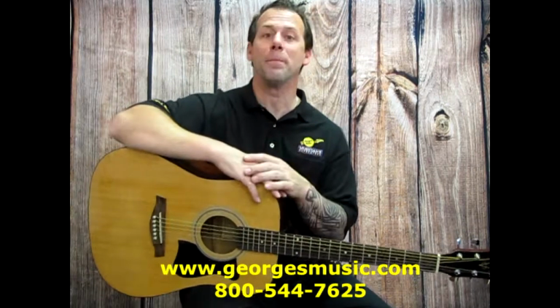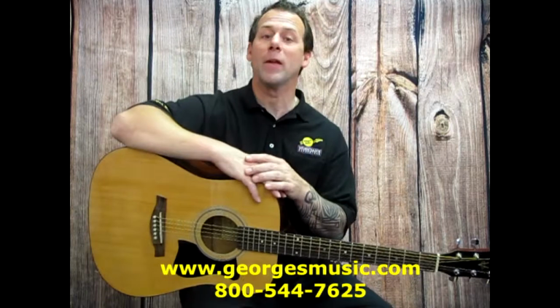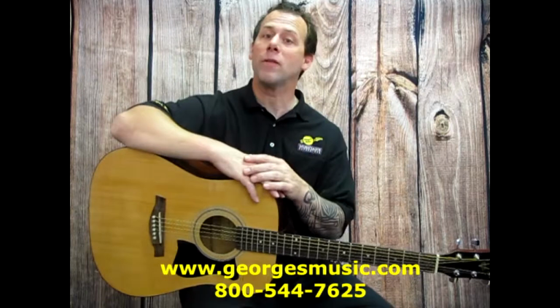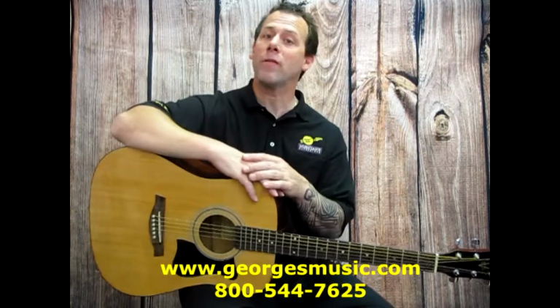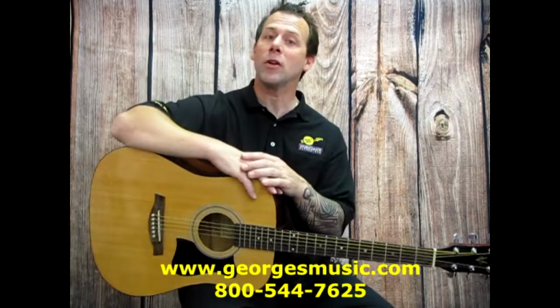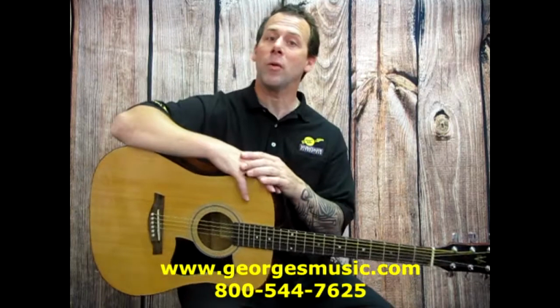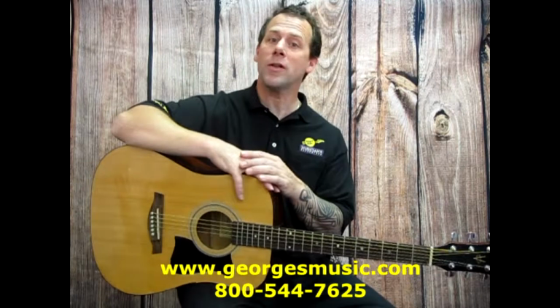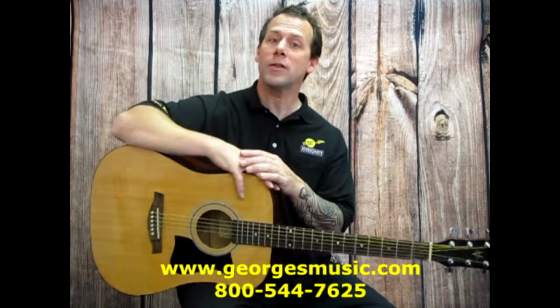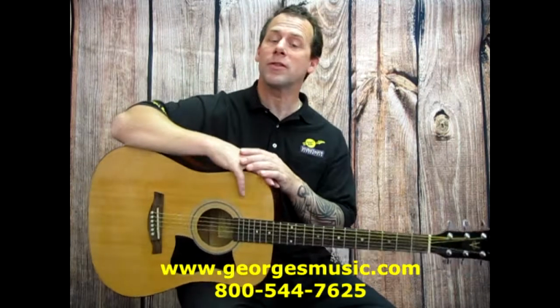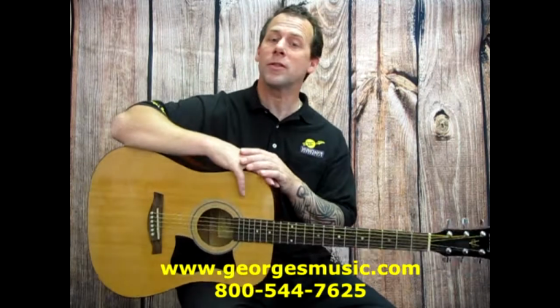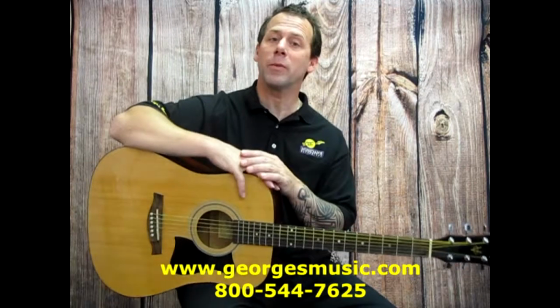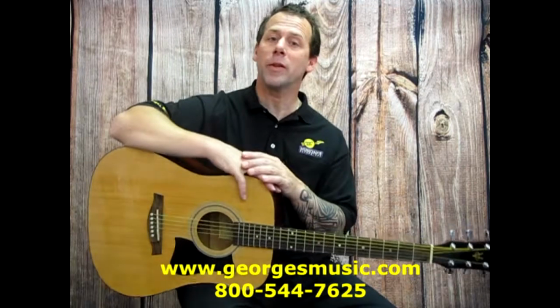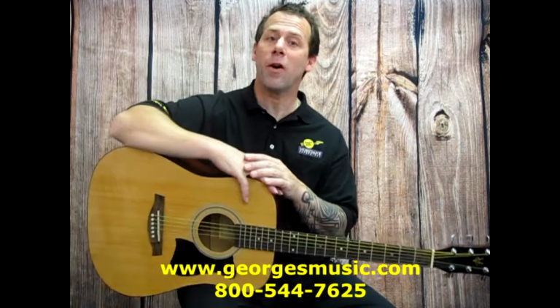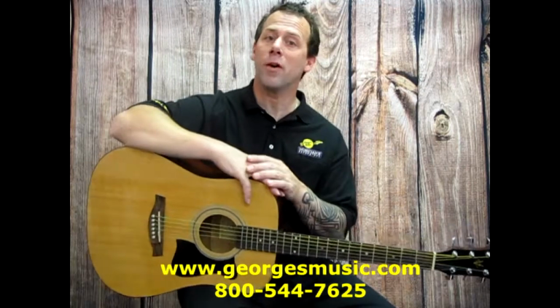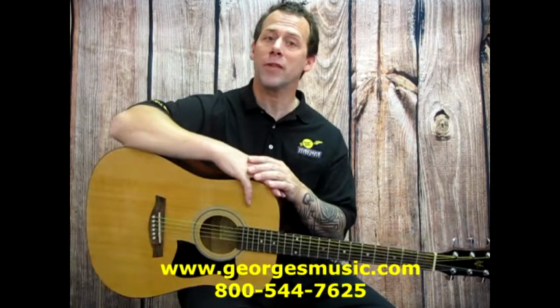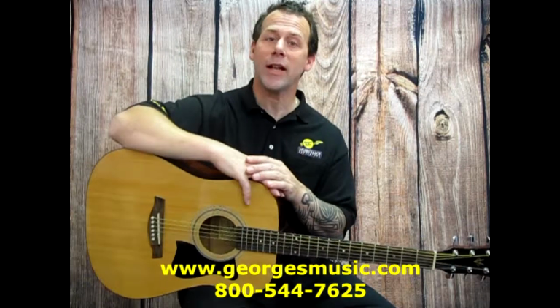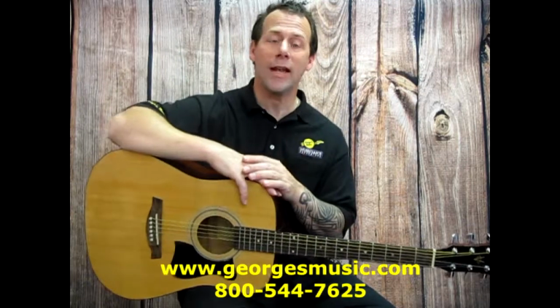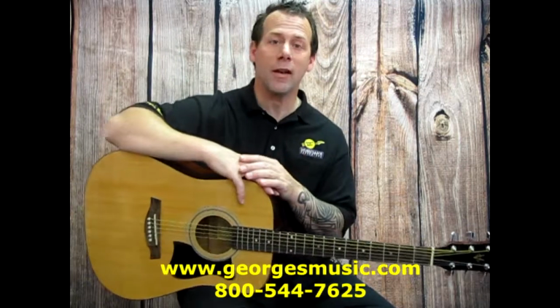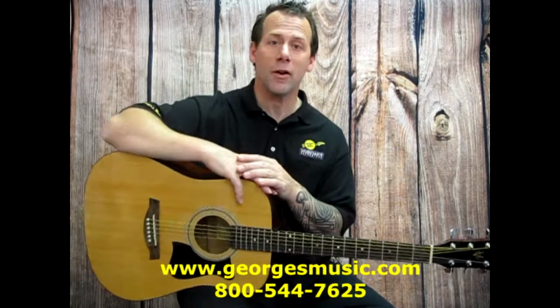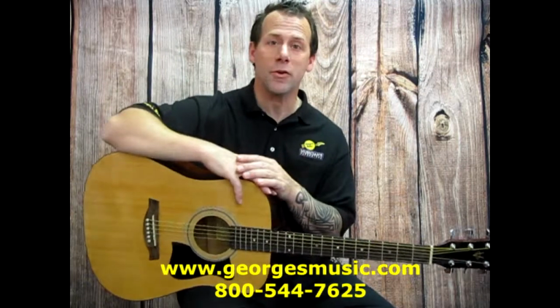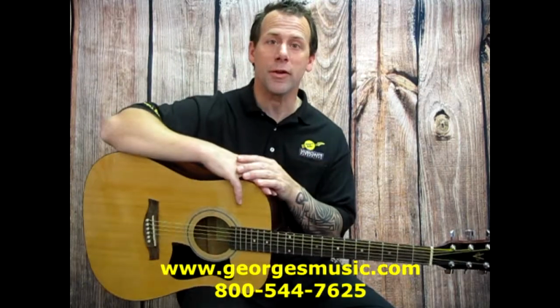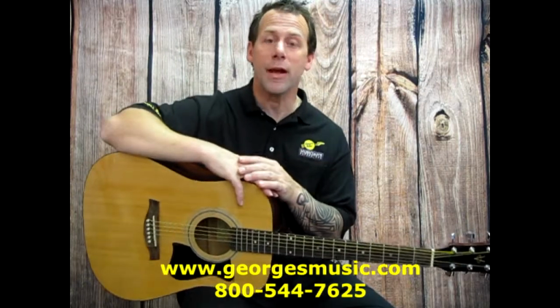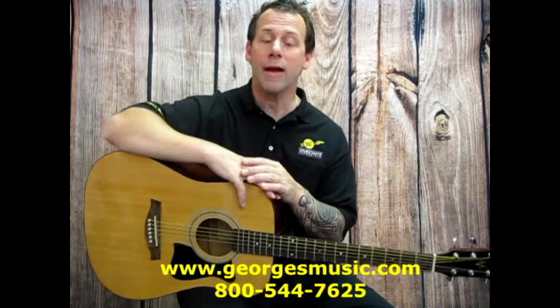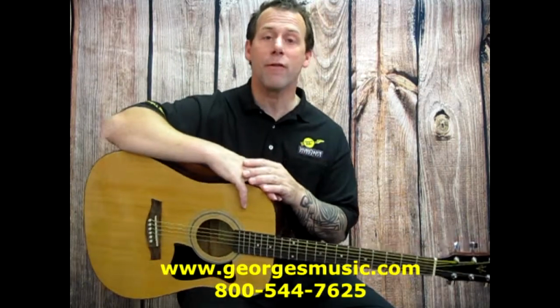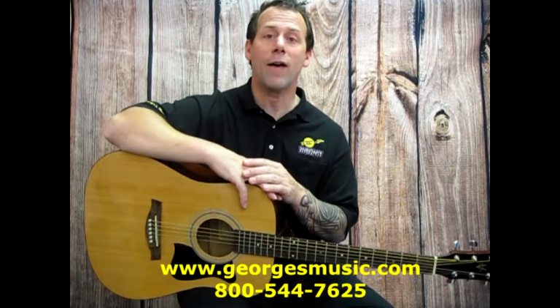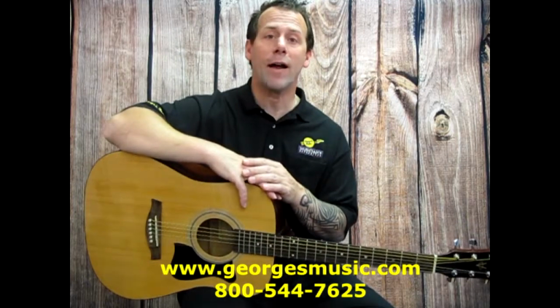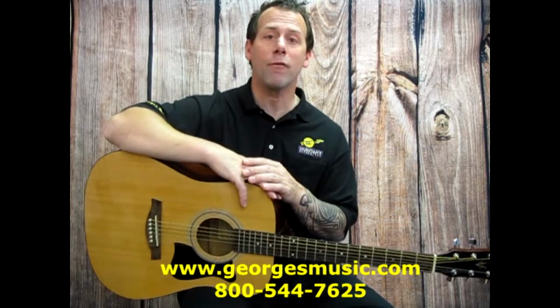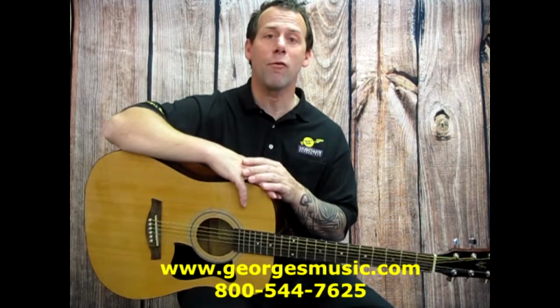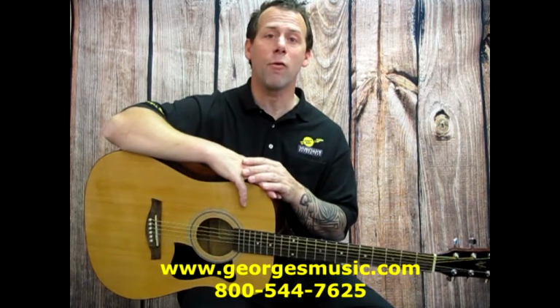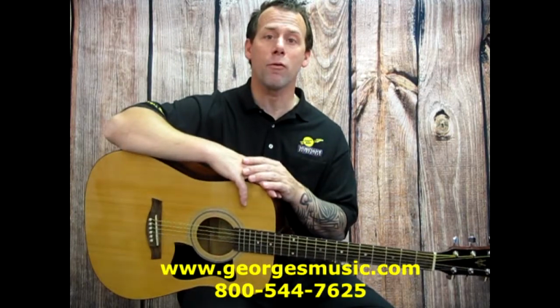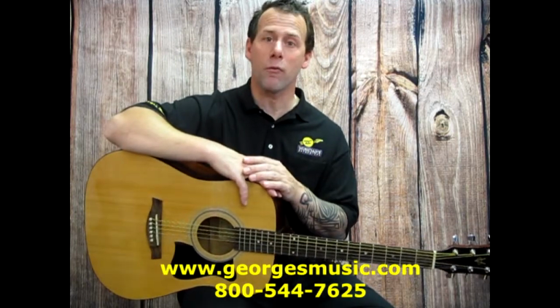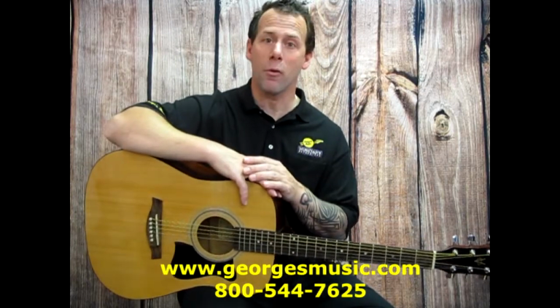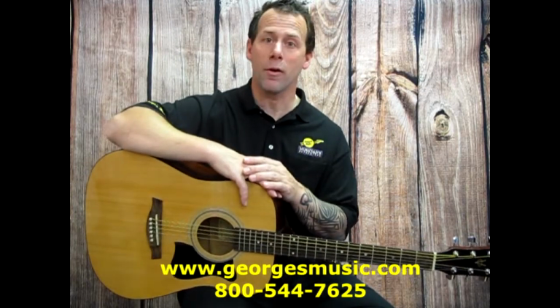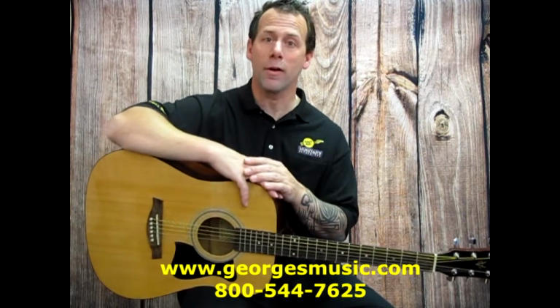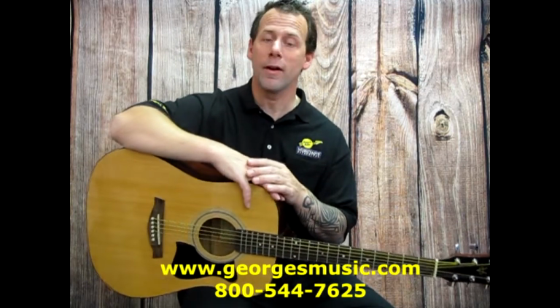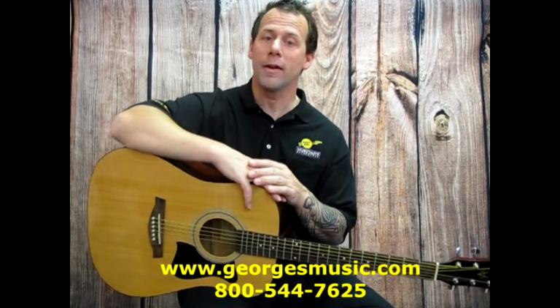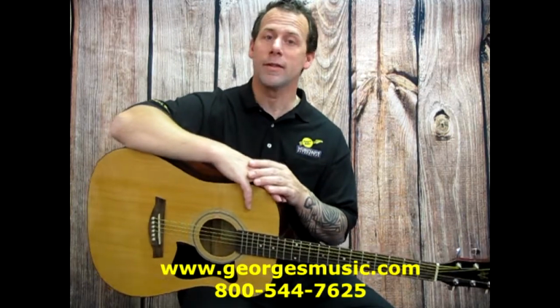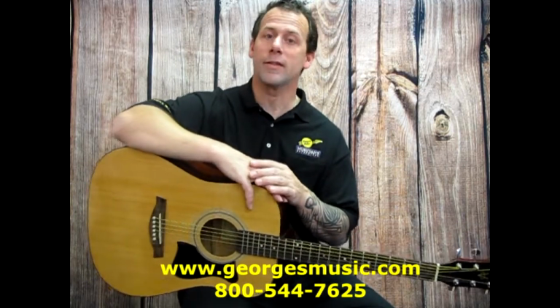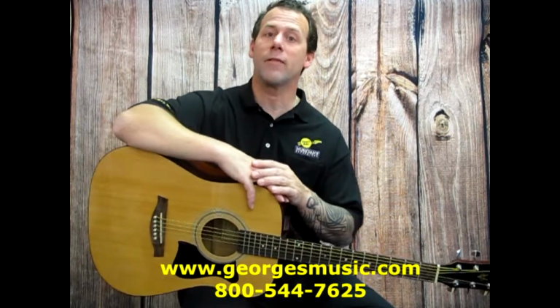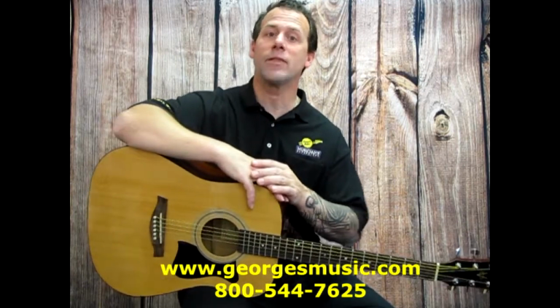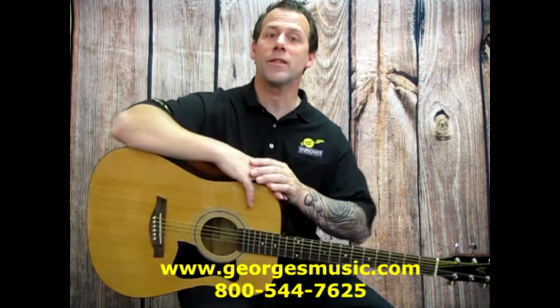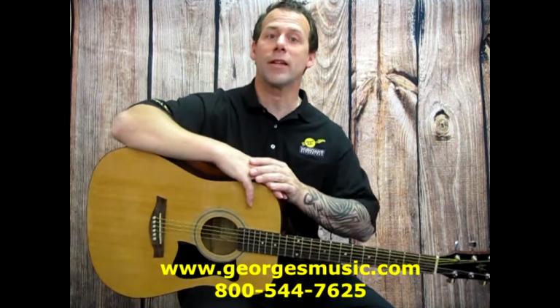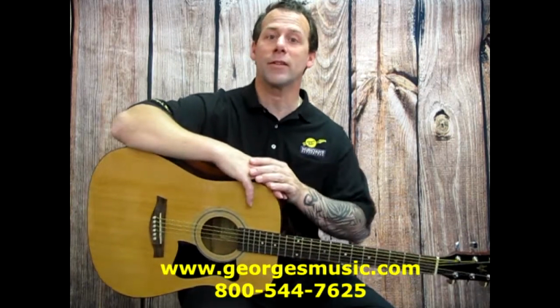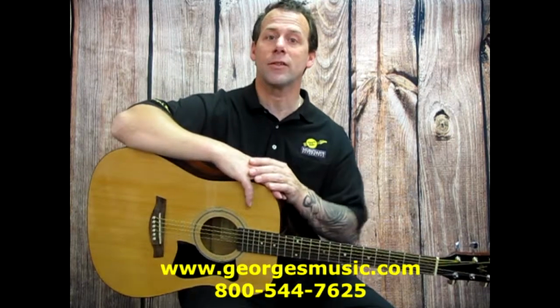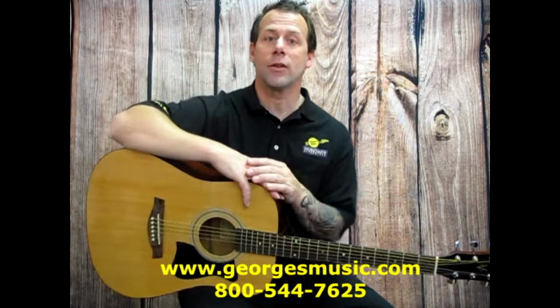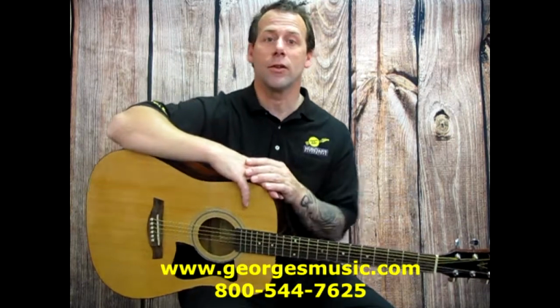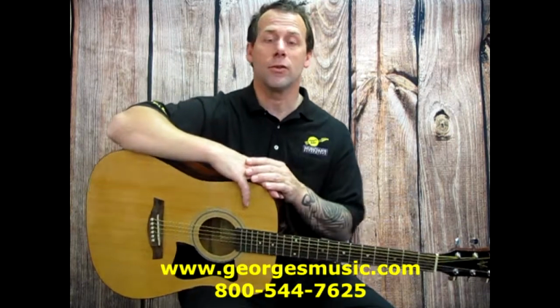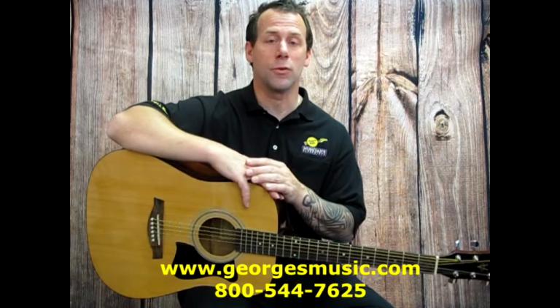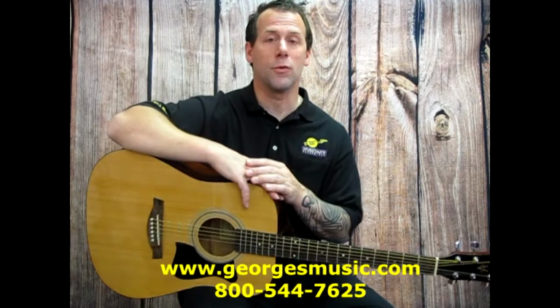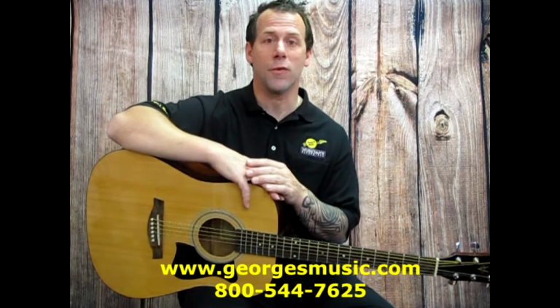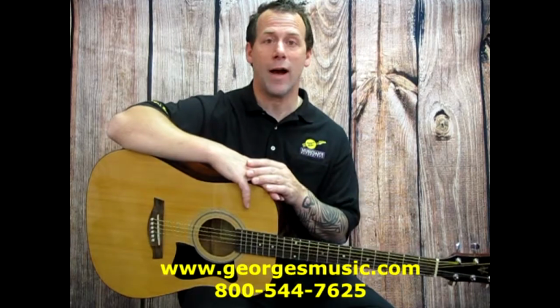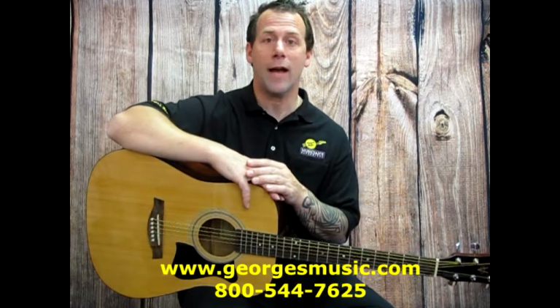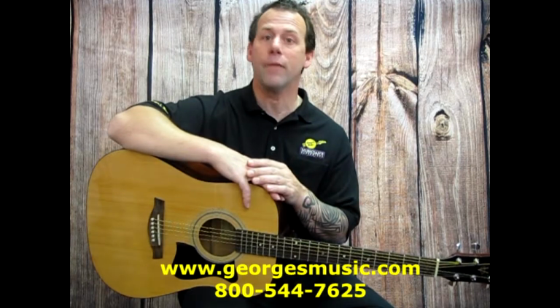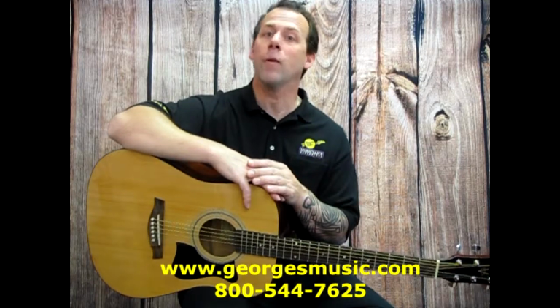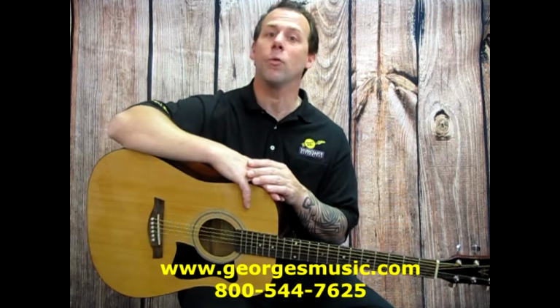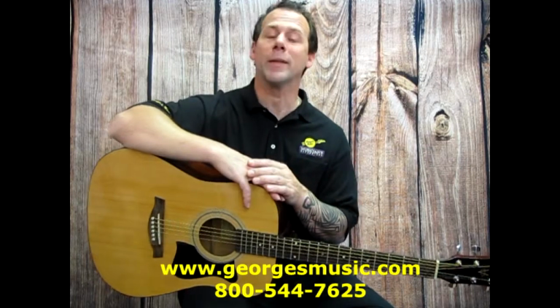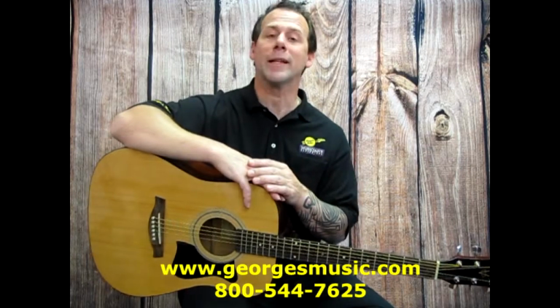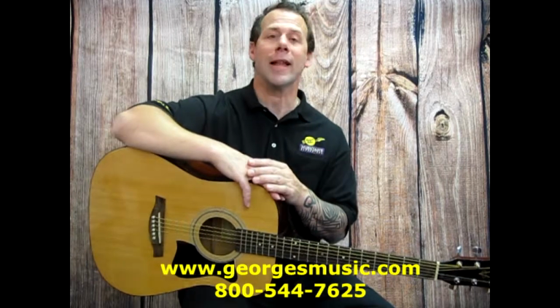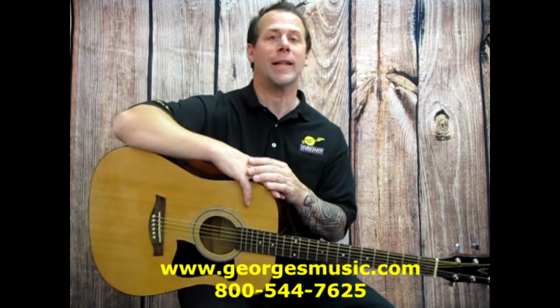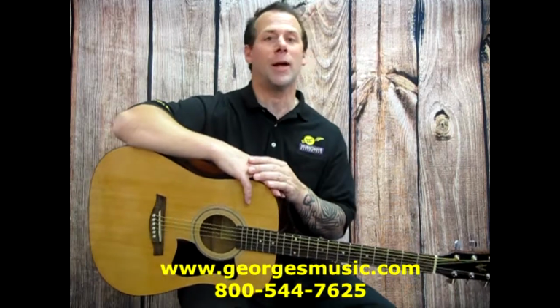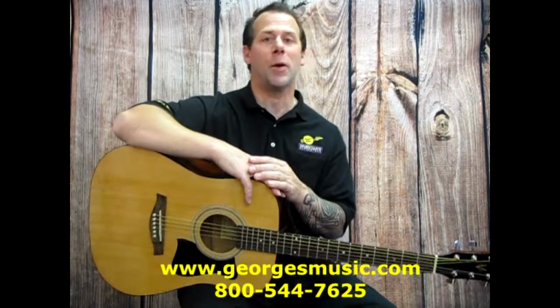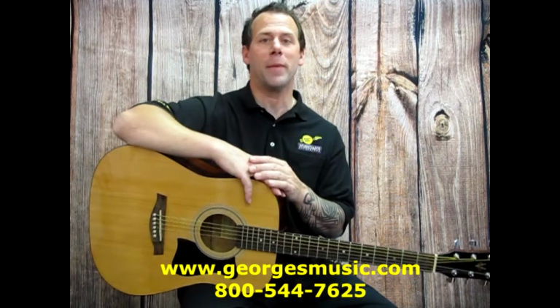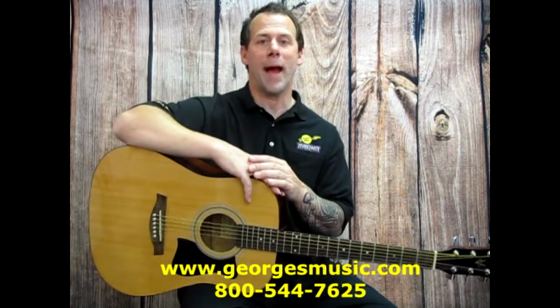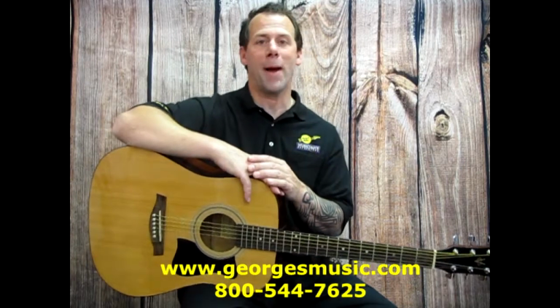If you have any questions, simply call us at 800-544-7625 and we'll be glad to help you out.